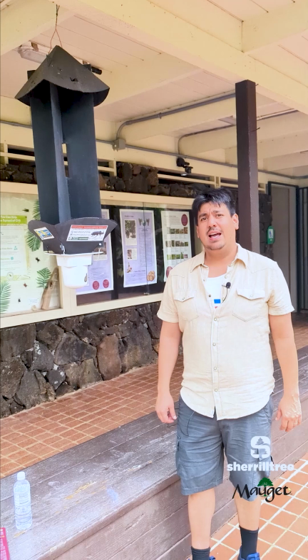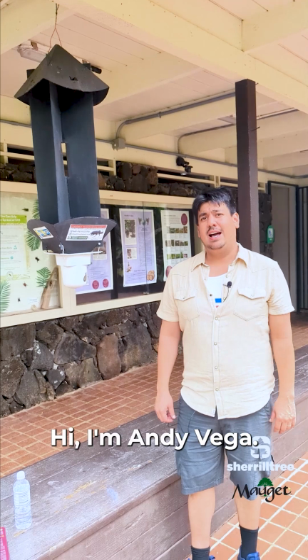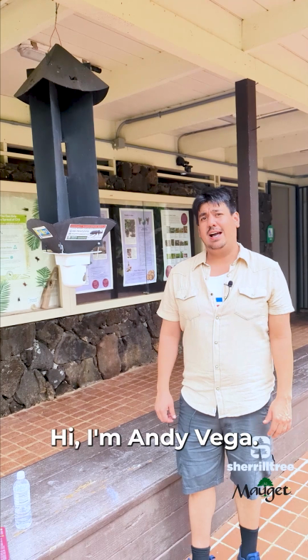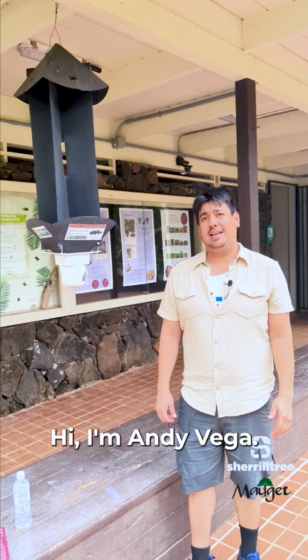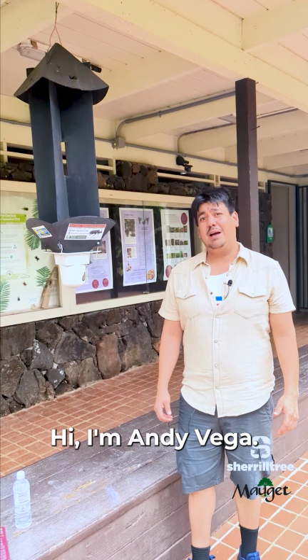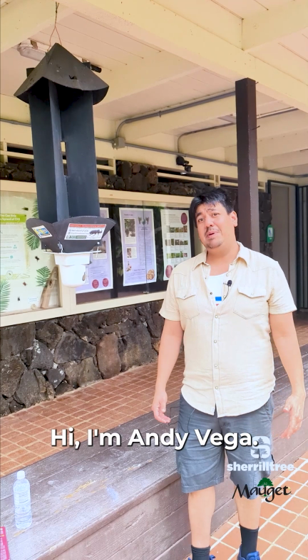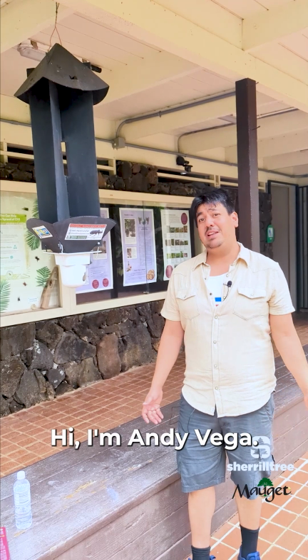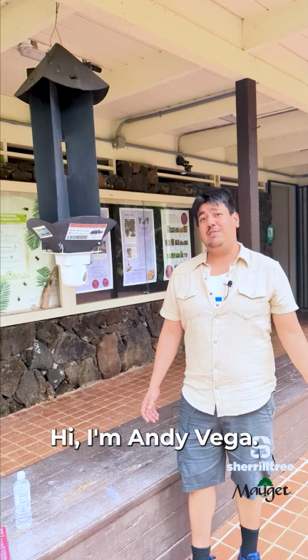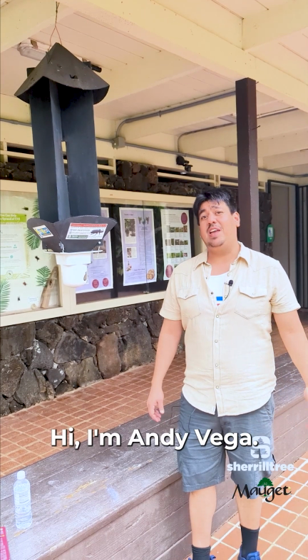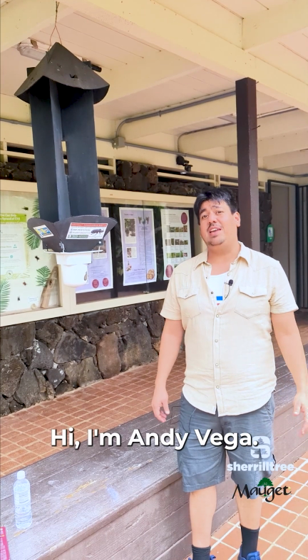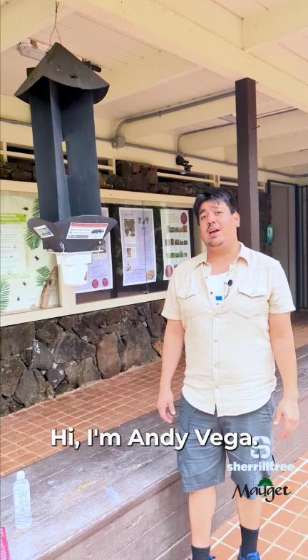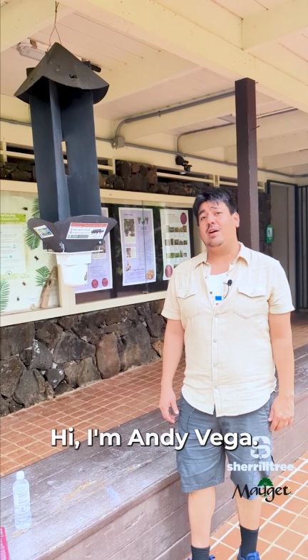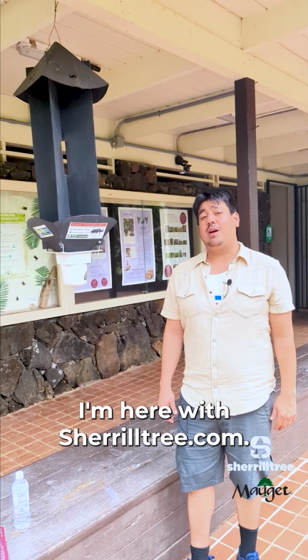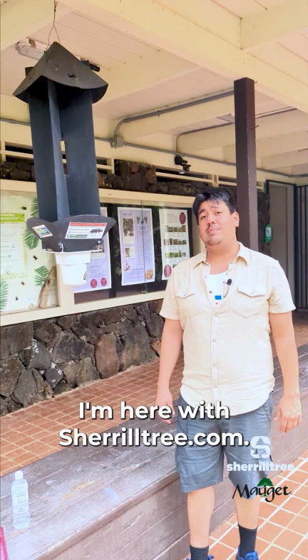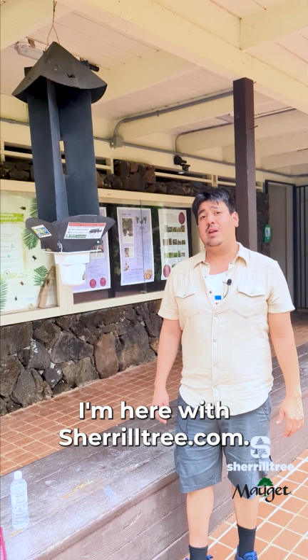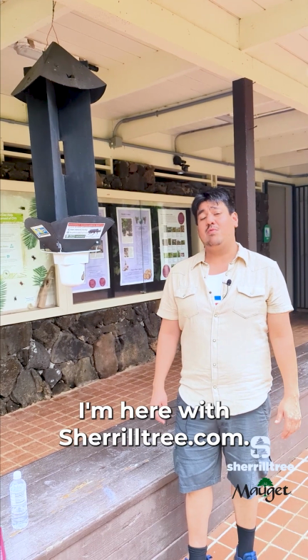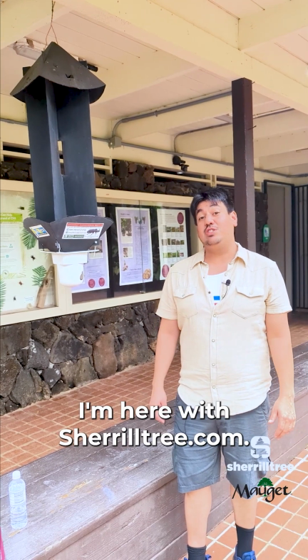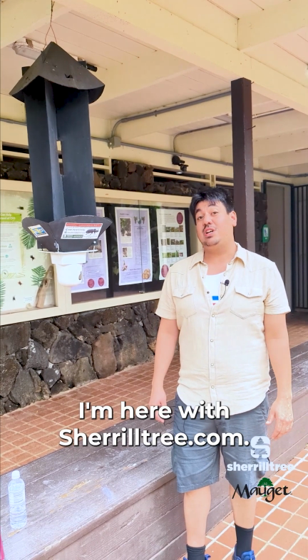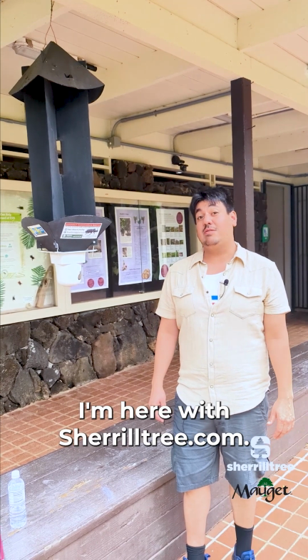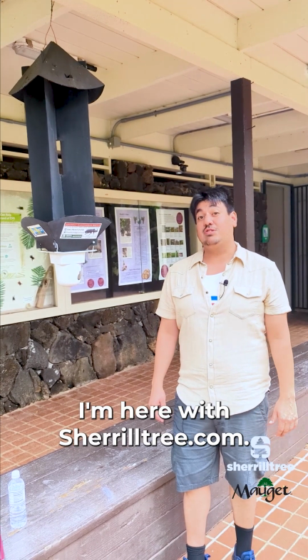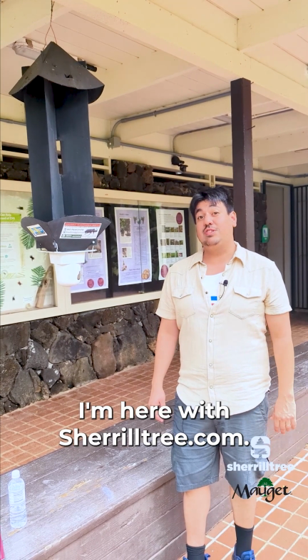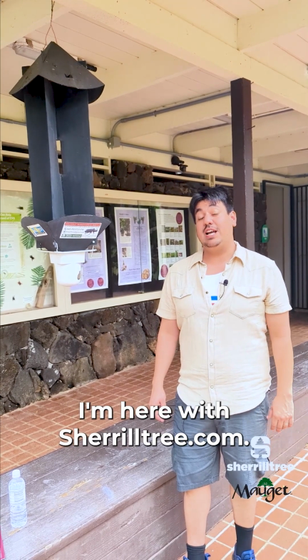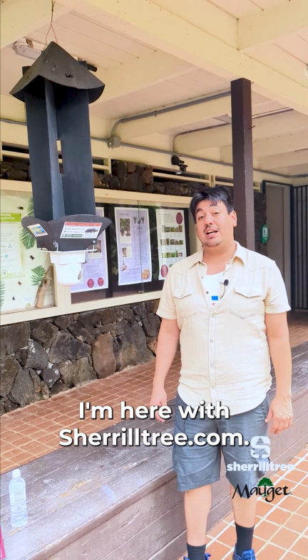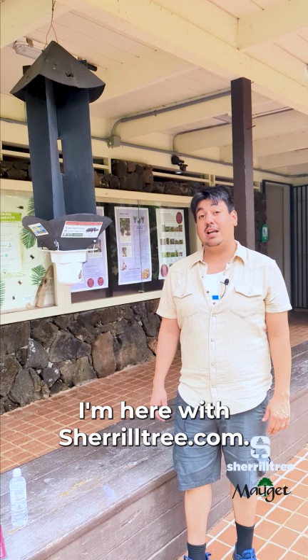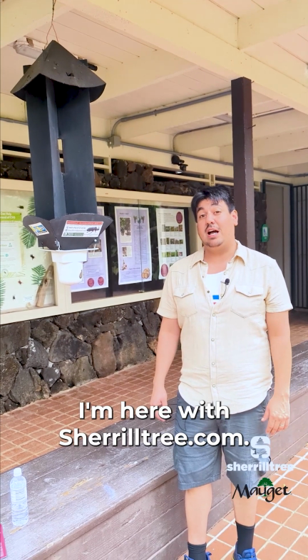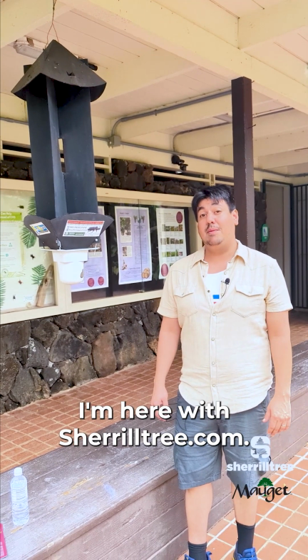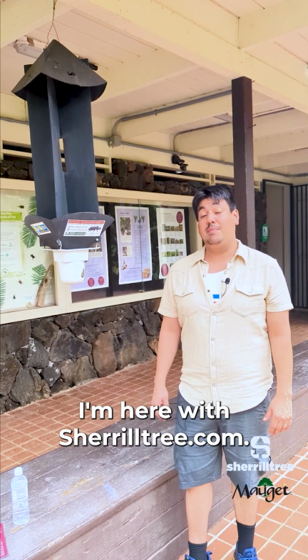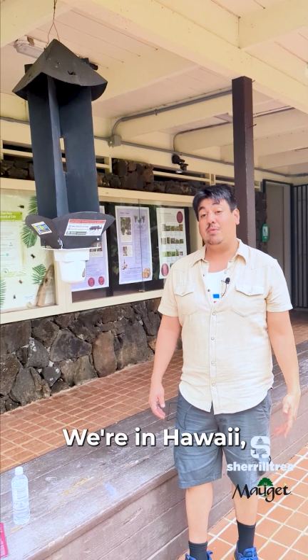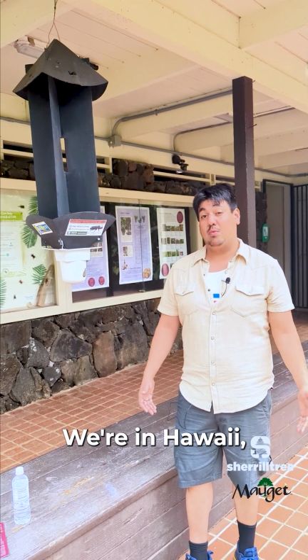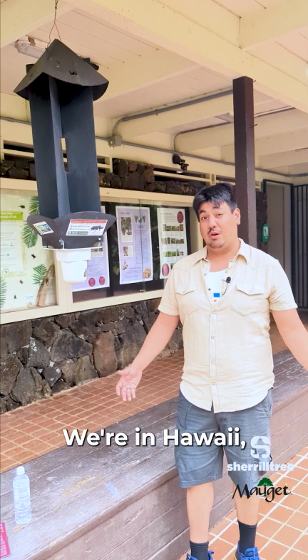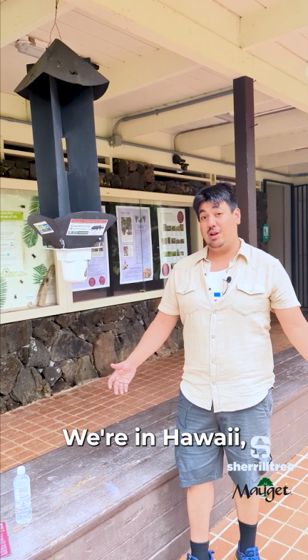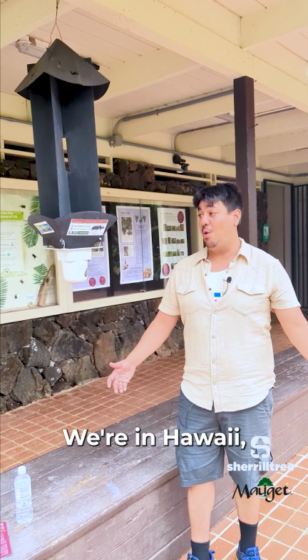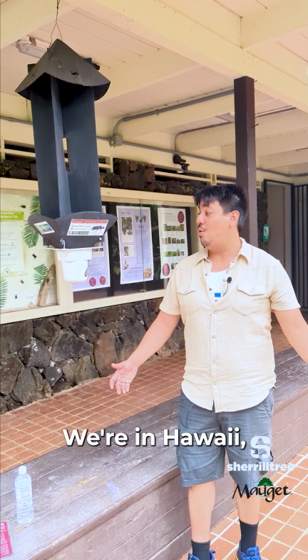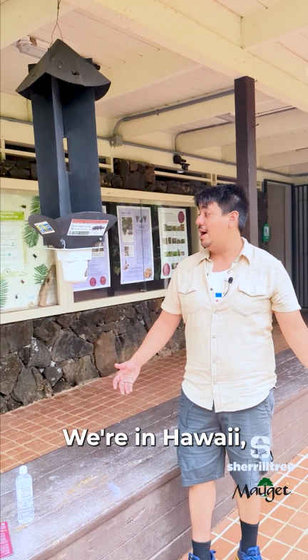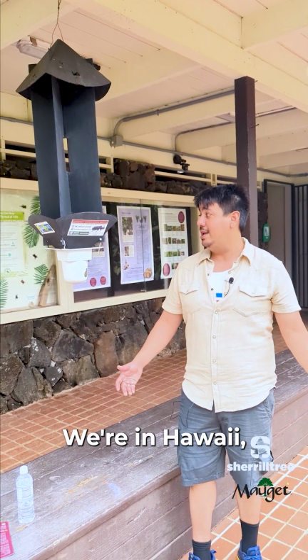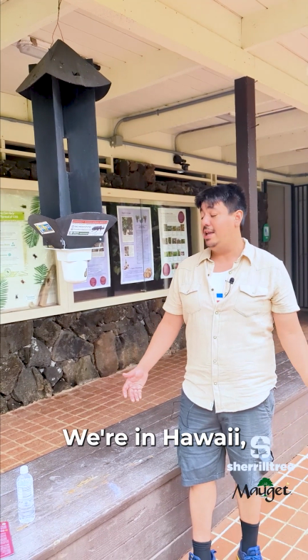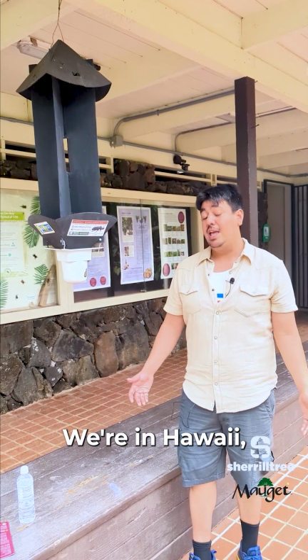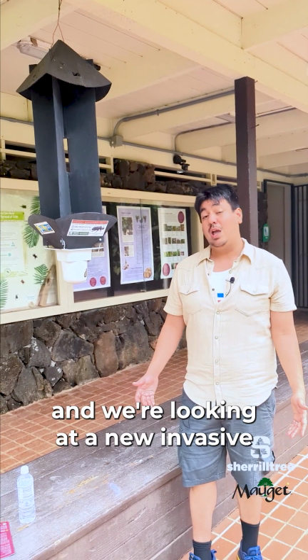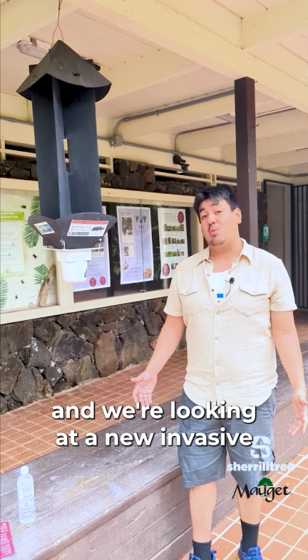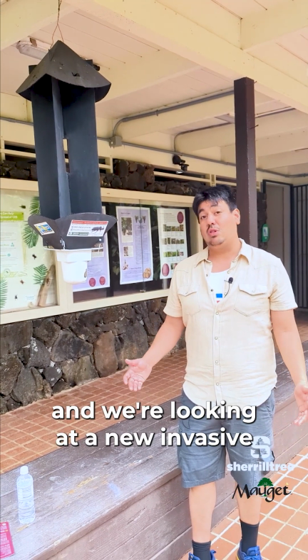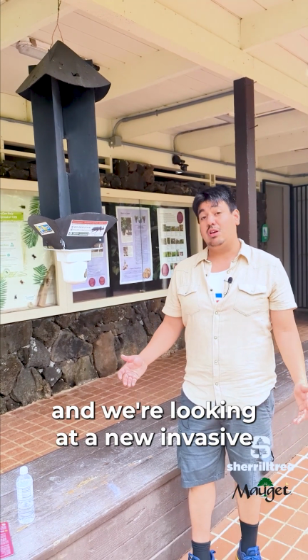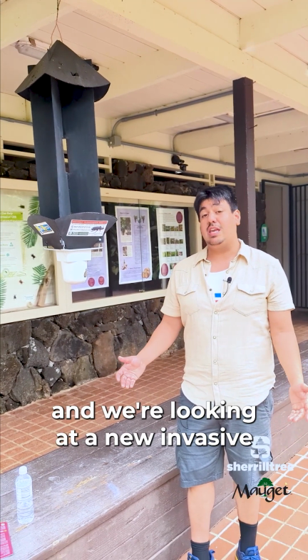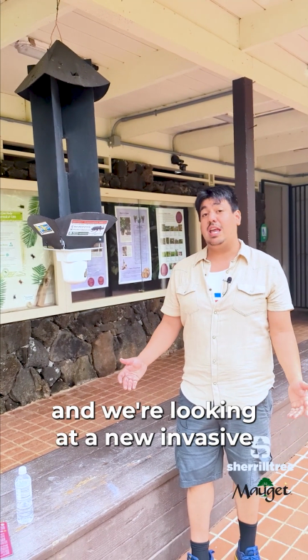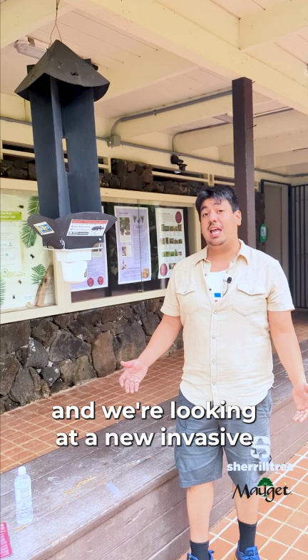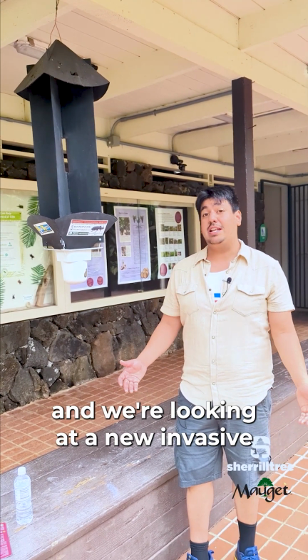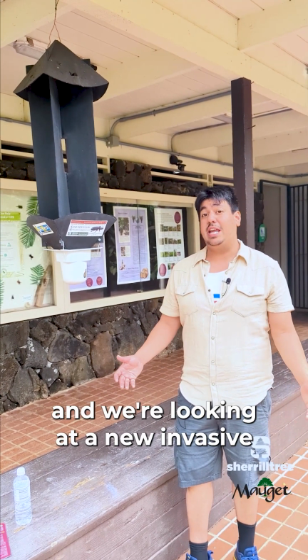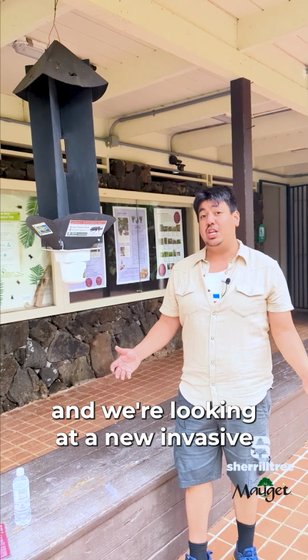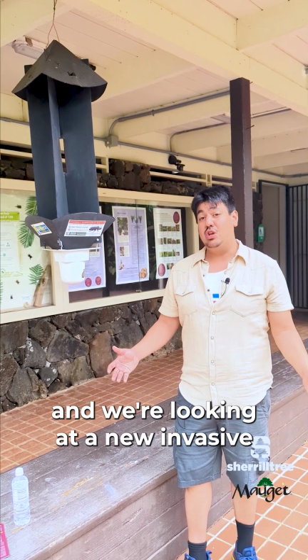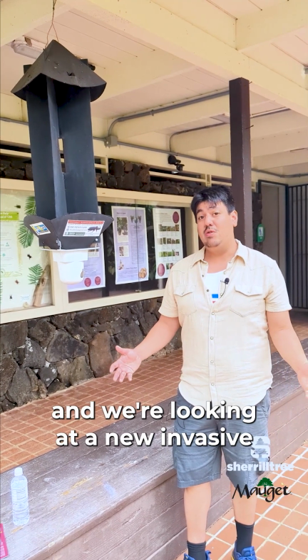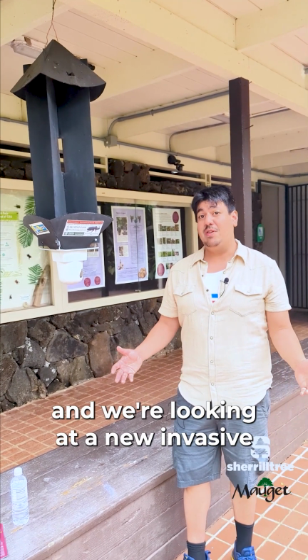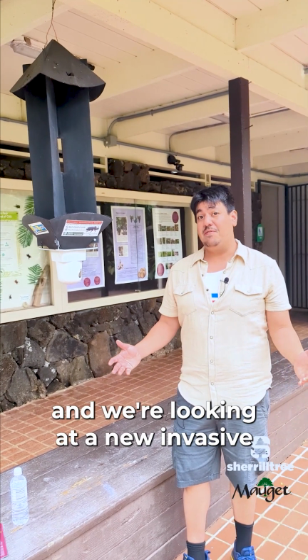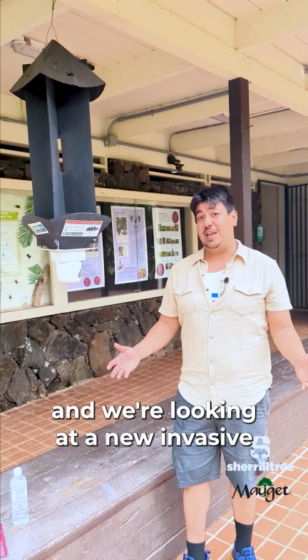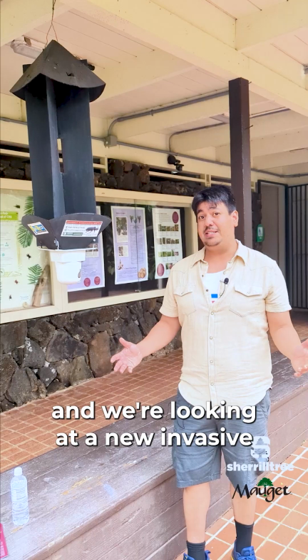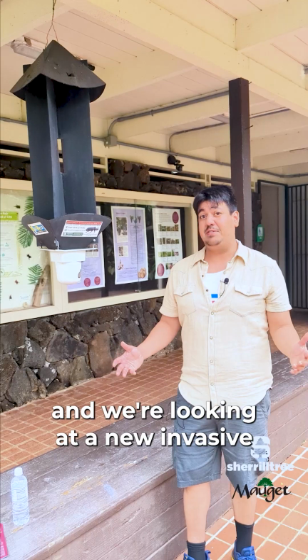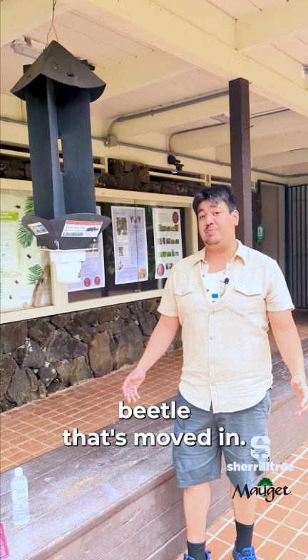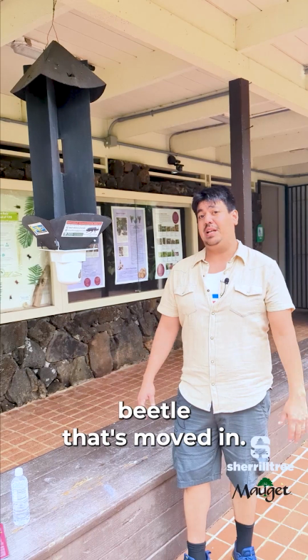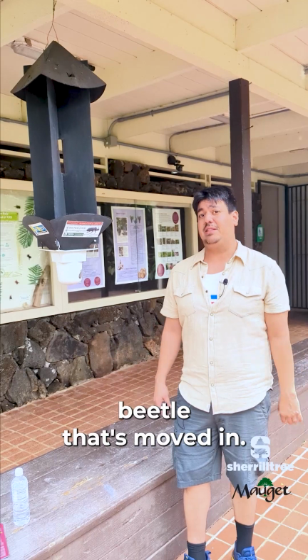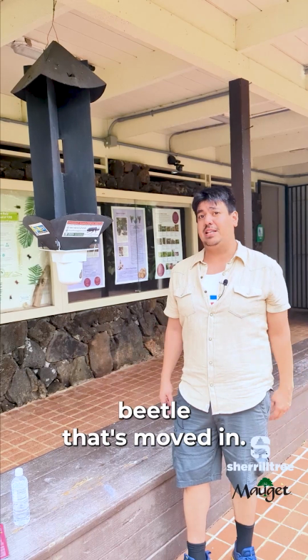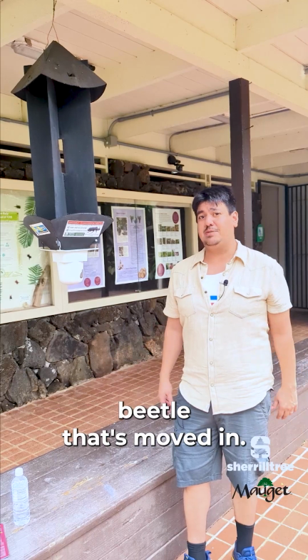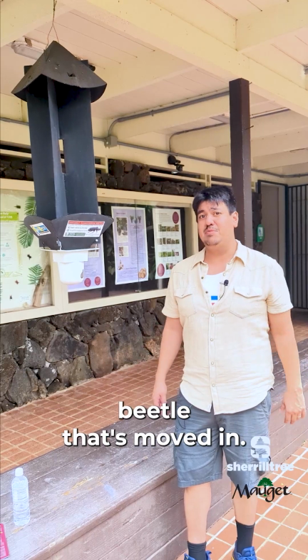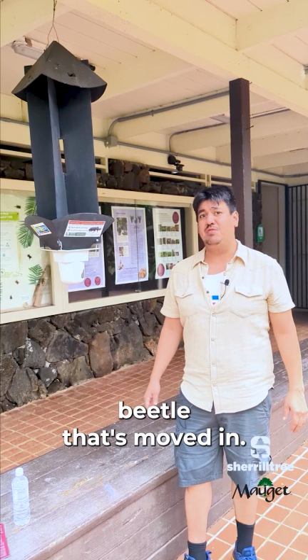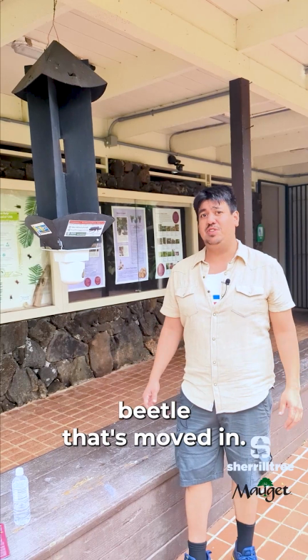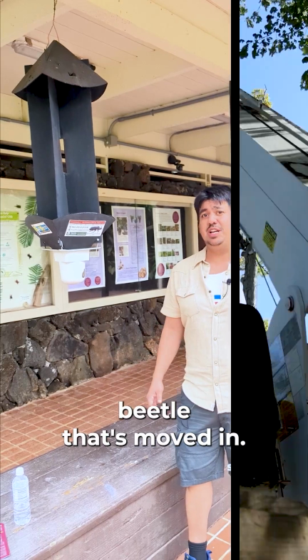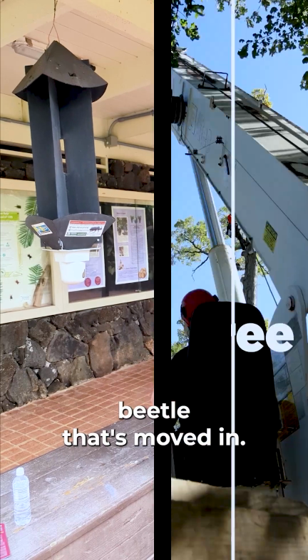Hi, I'm Andy Vega. I'm here with CherylTree.com. We're in Hawaii and we're looking at a new invasive beetle that's moved in.